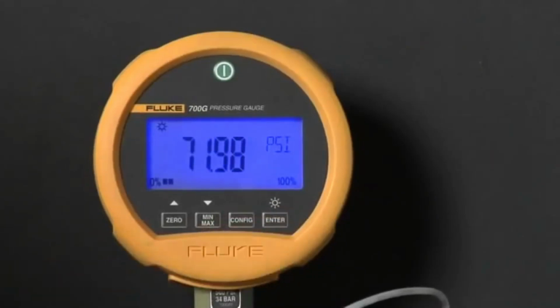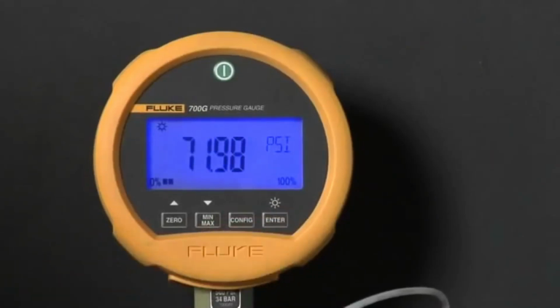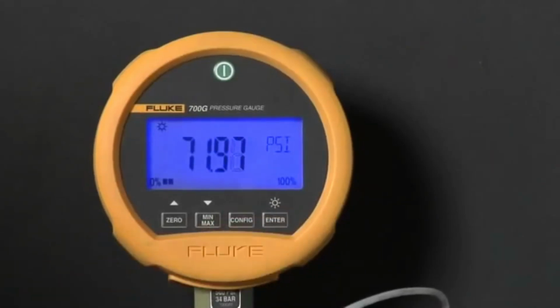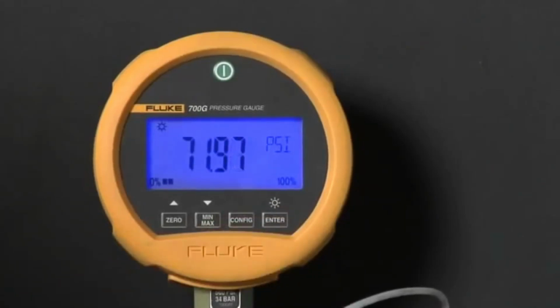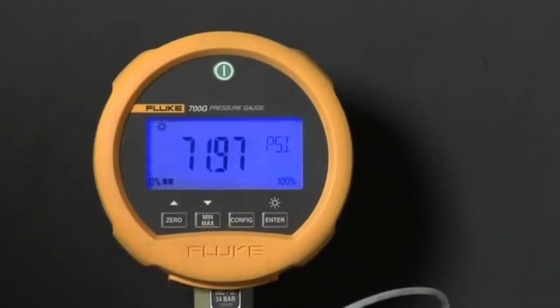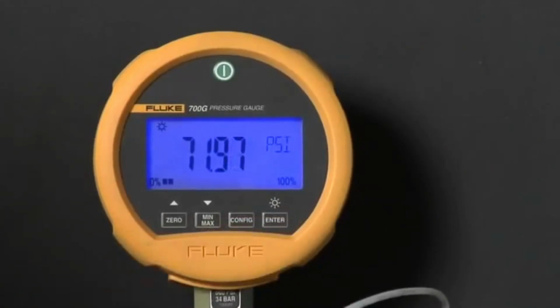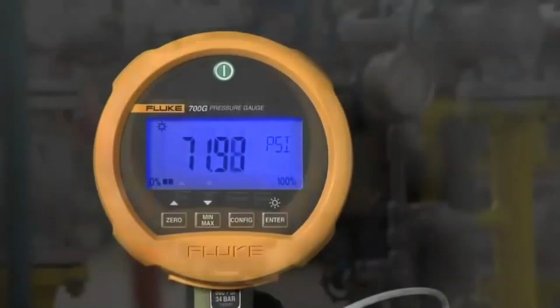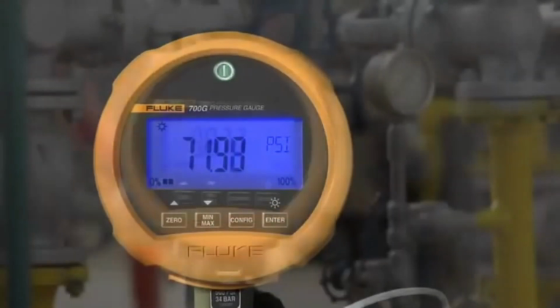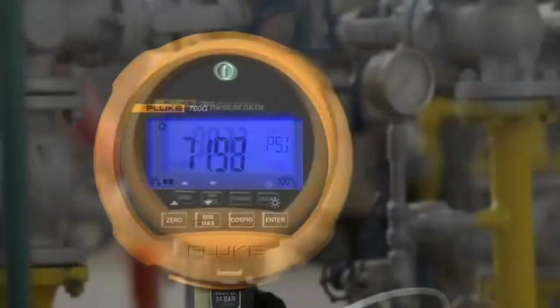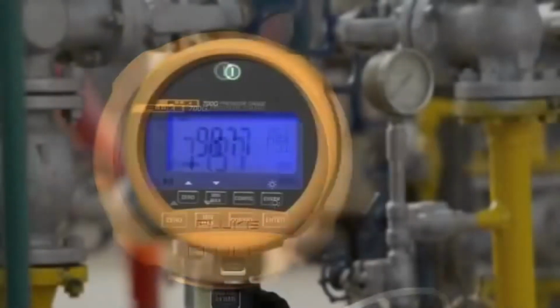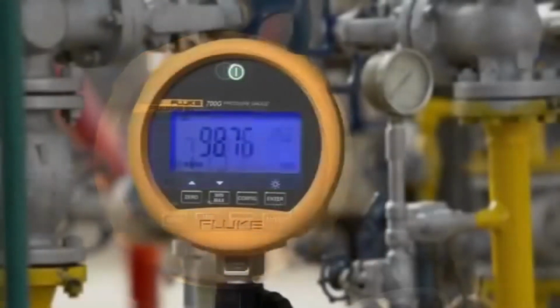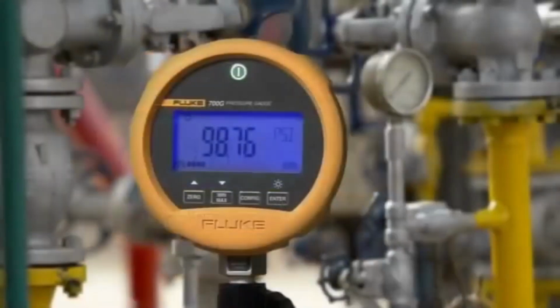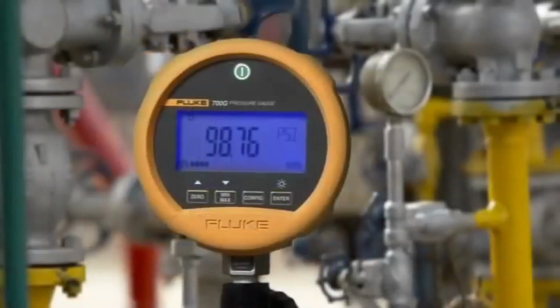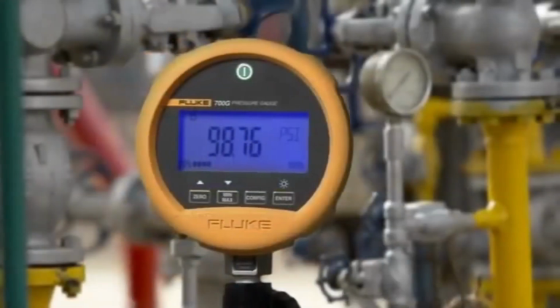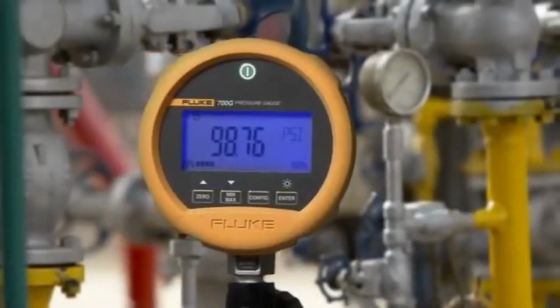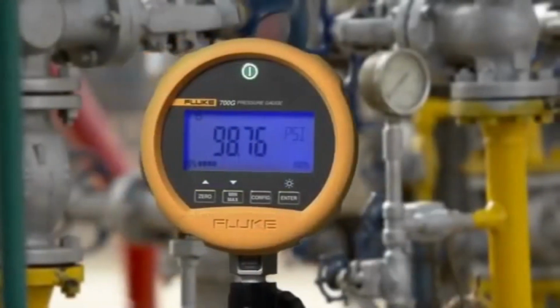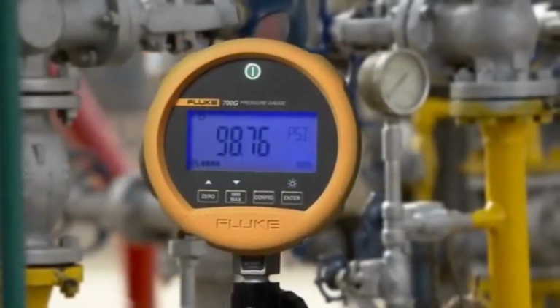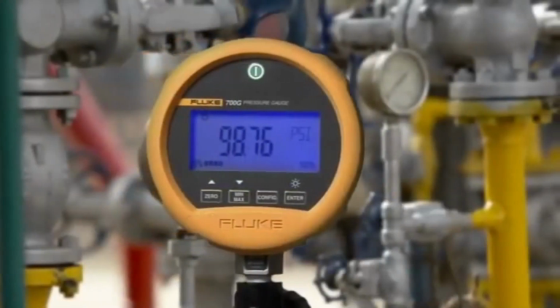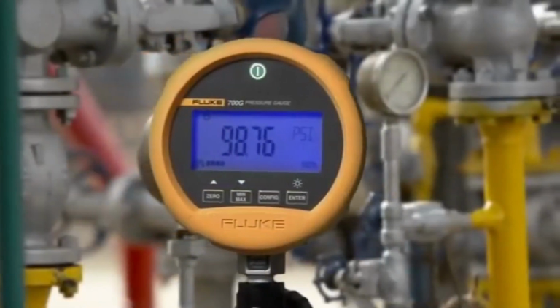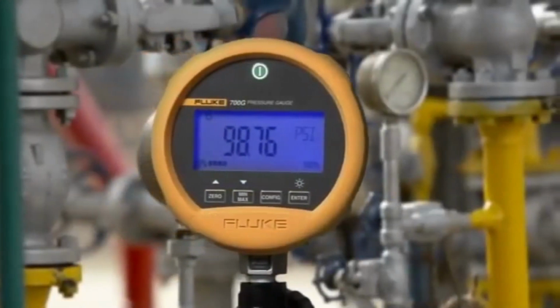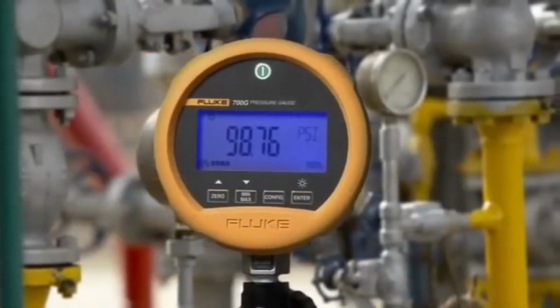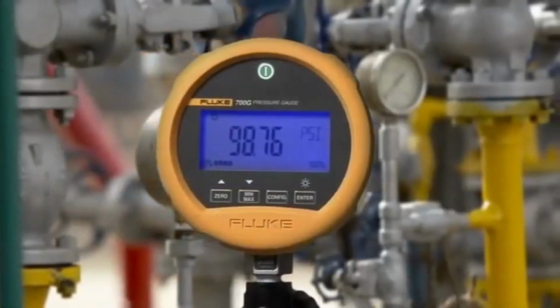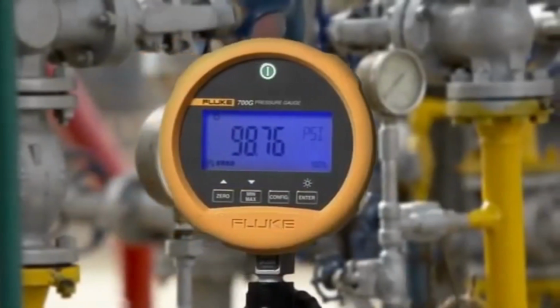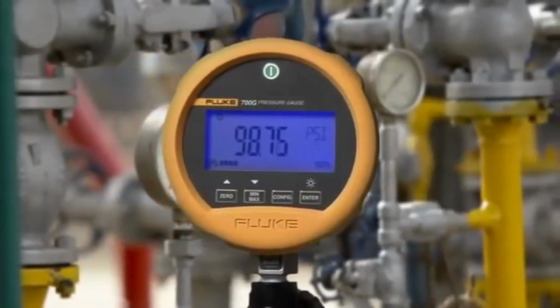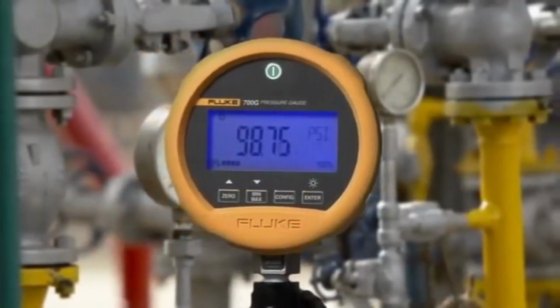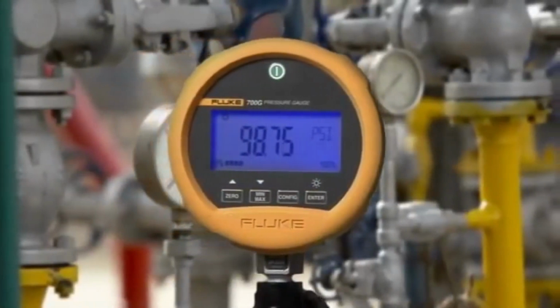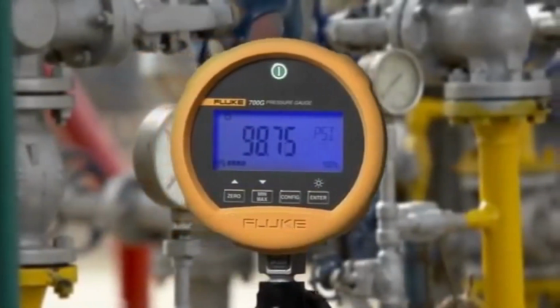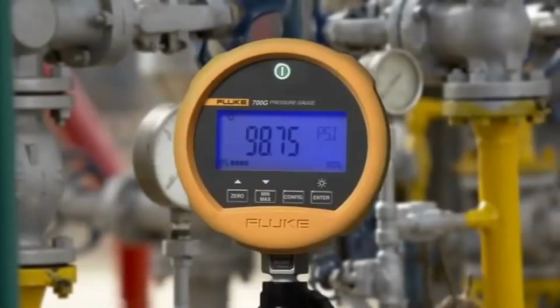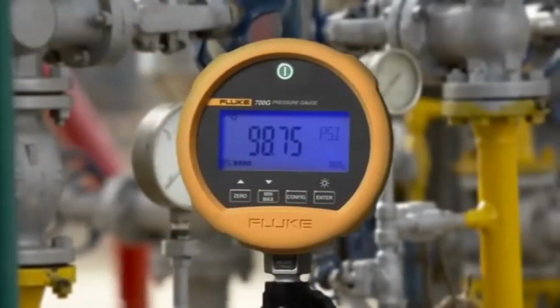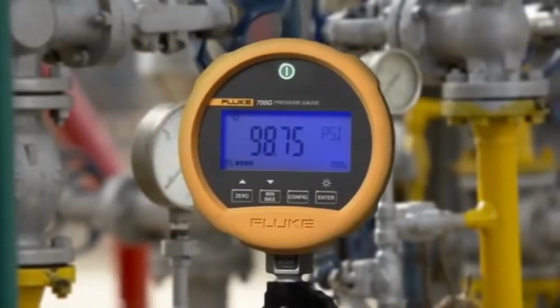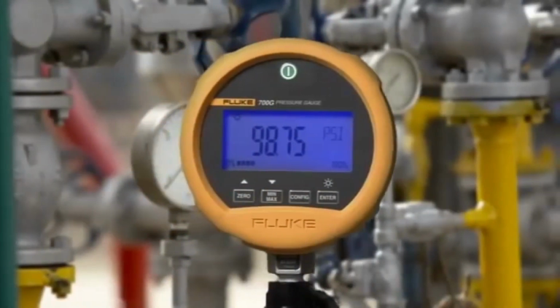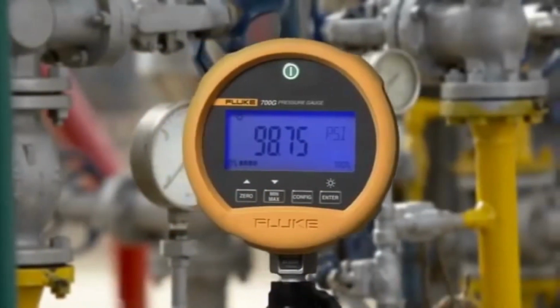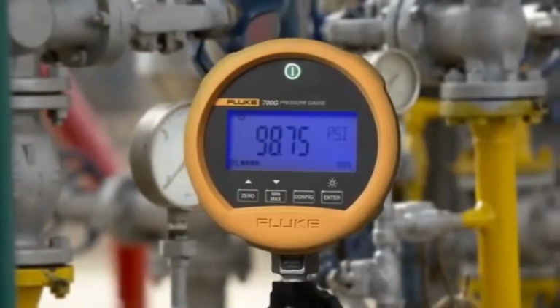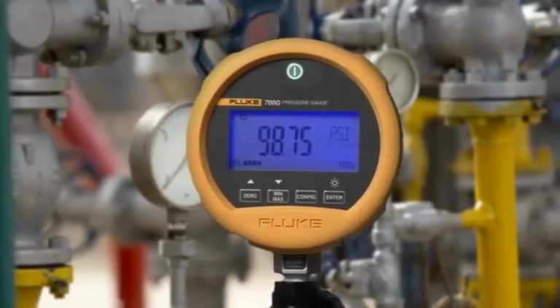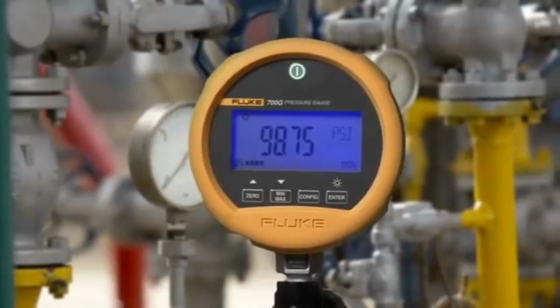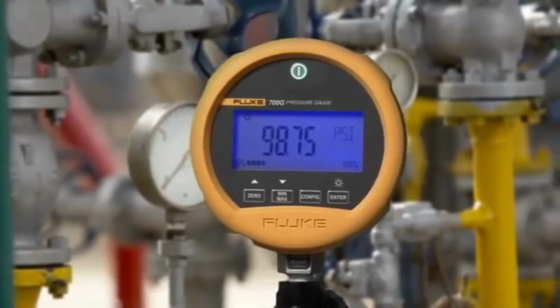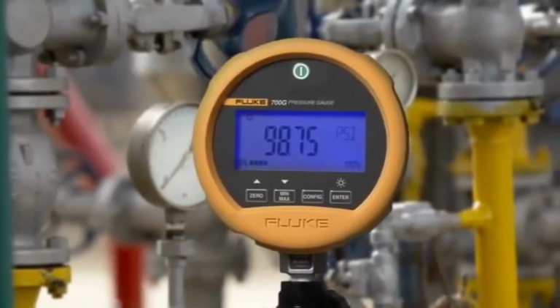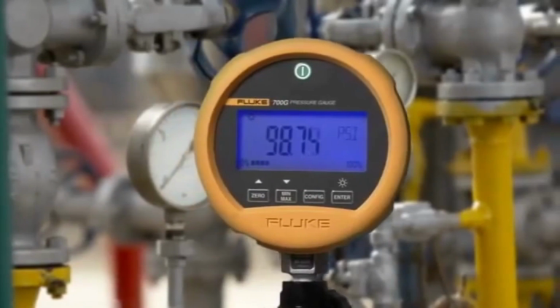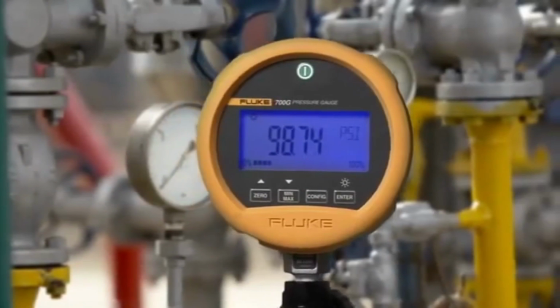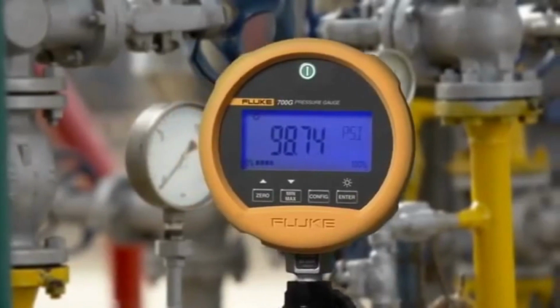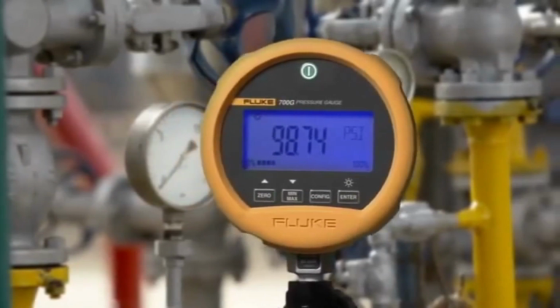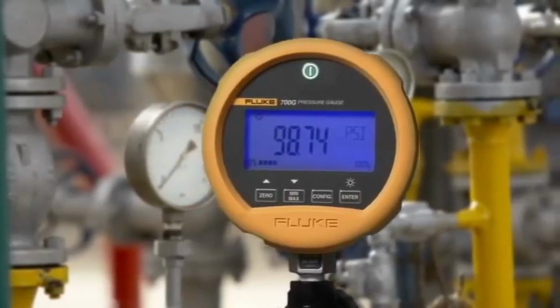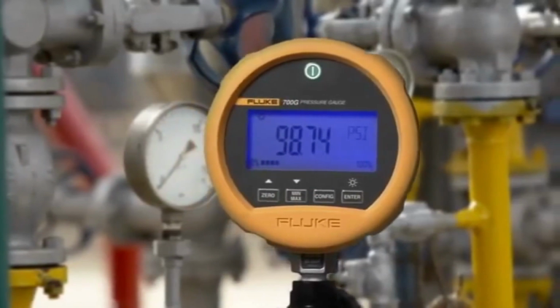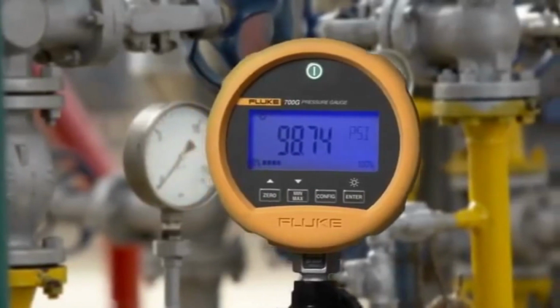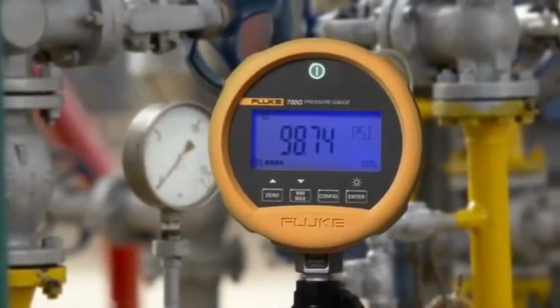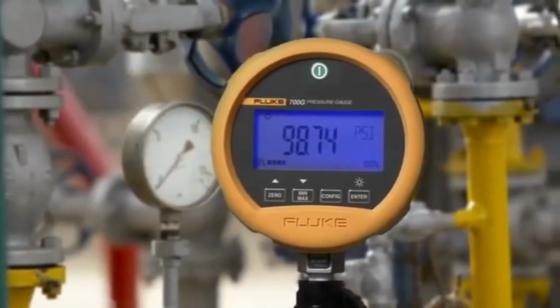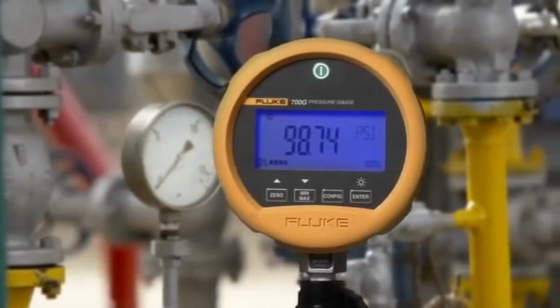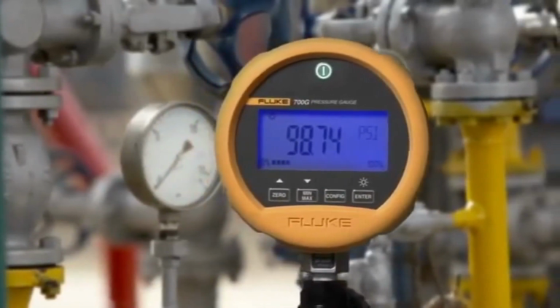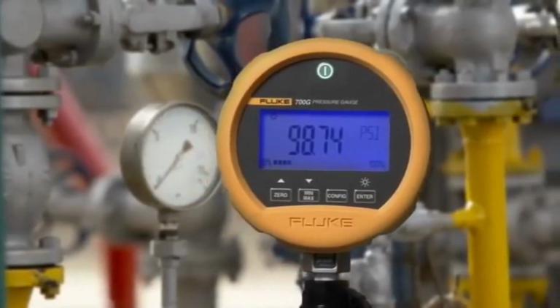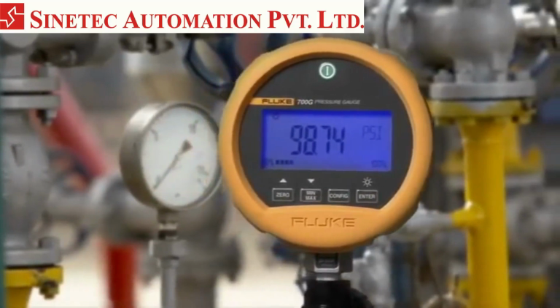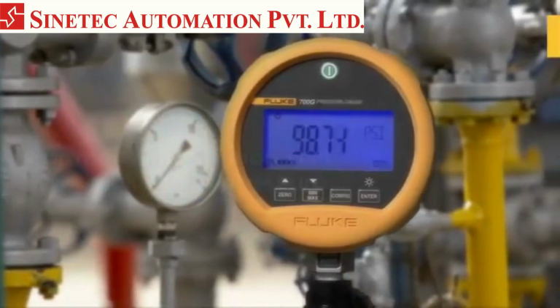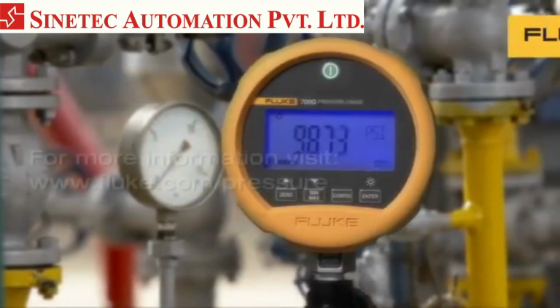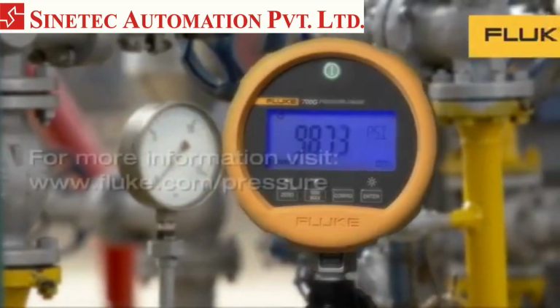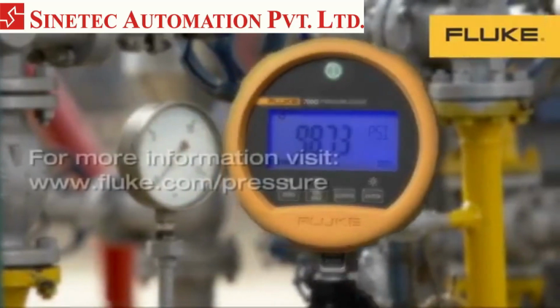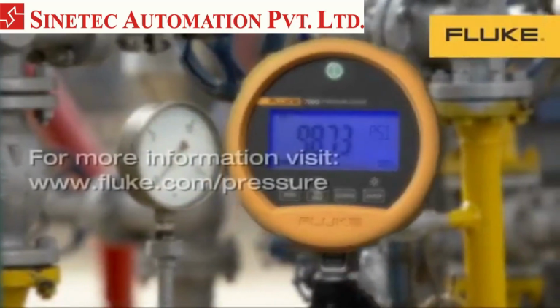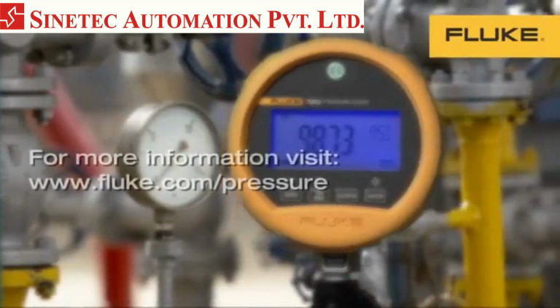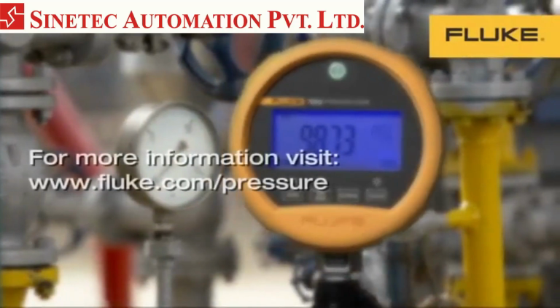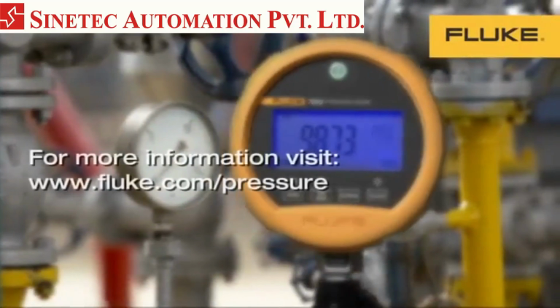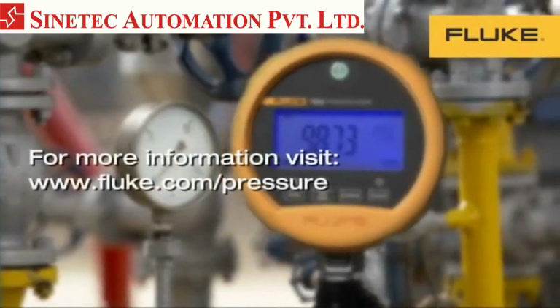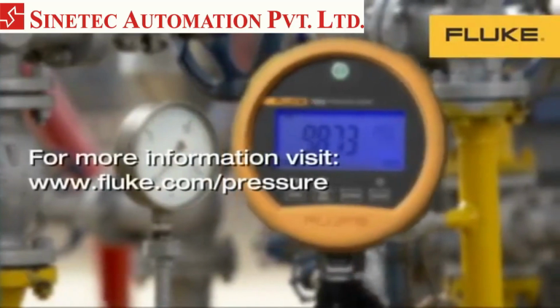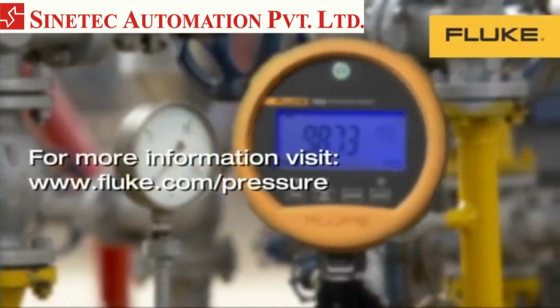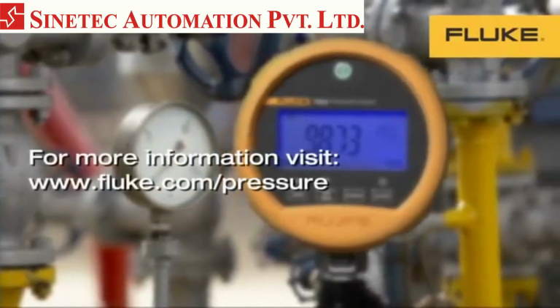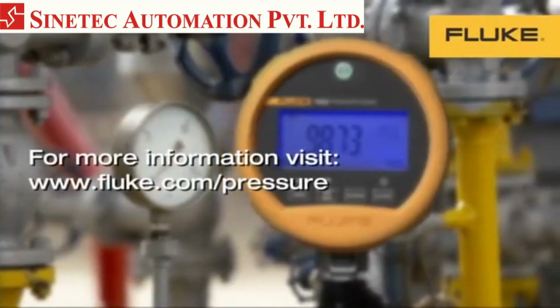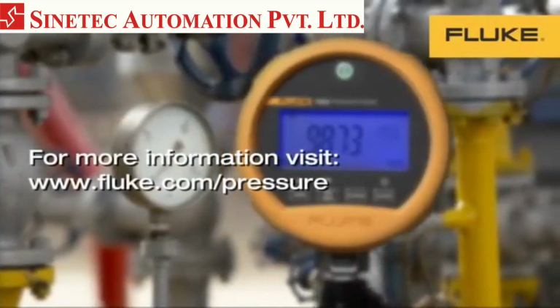The Fluke 700 series precision test gauges — best under pressure.